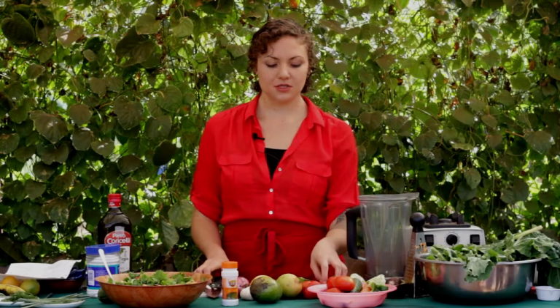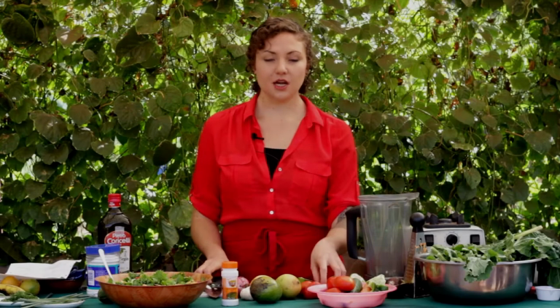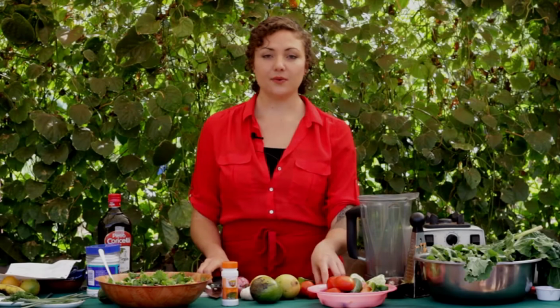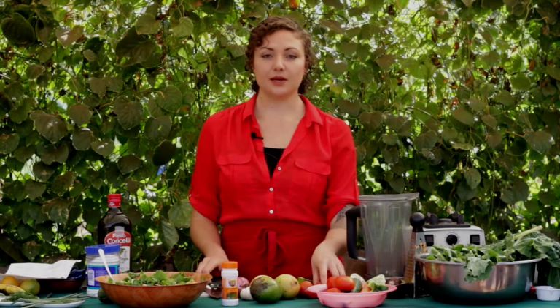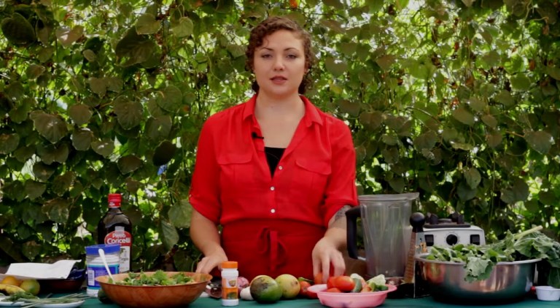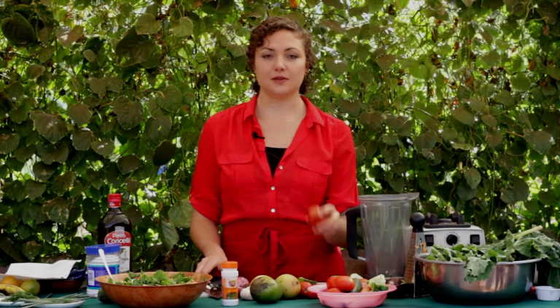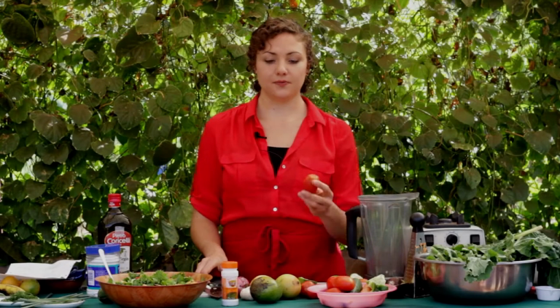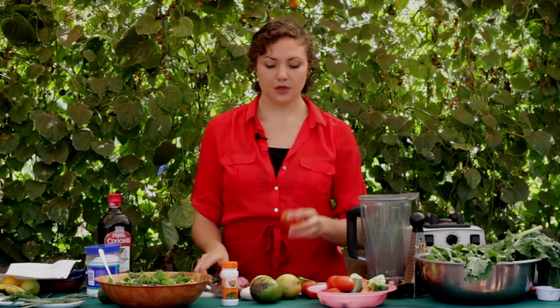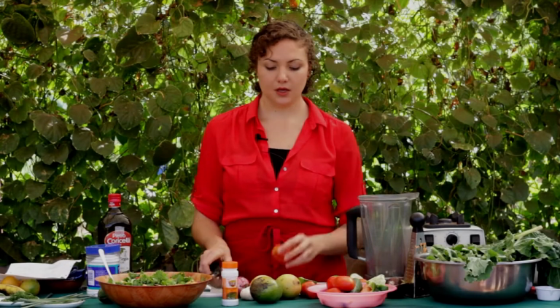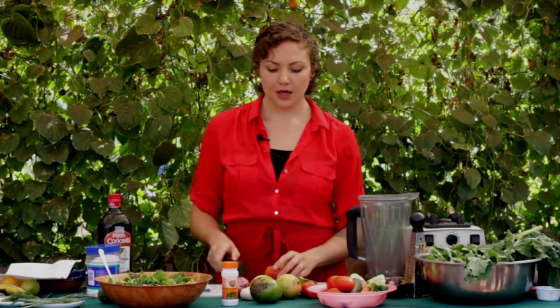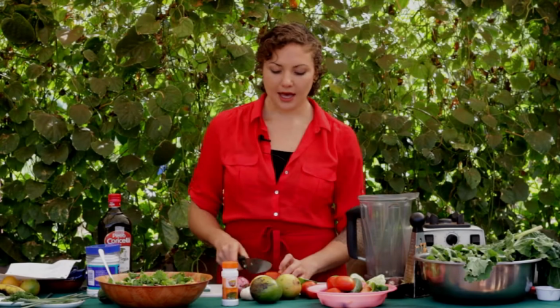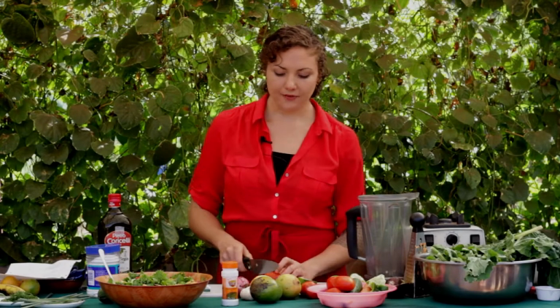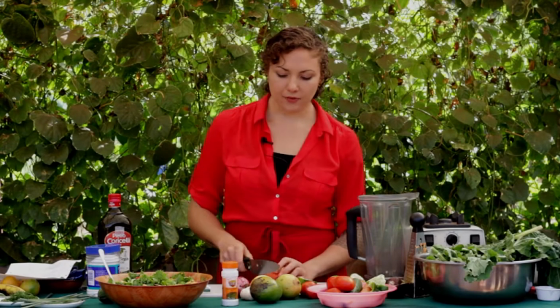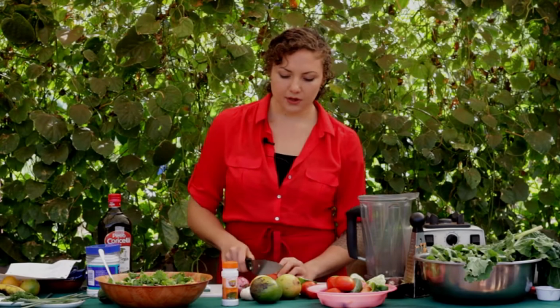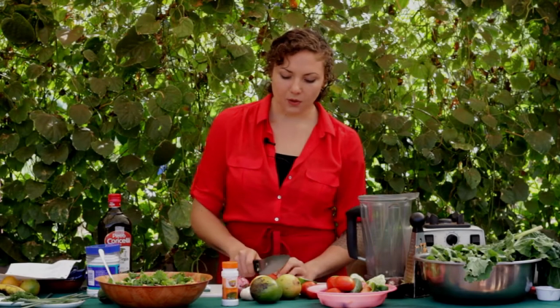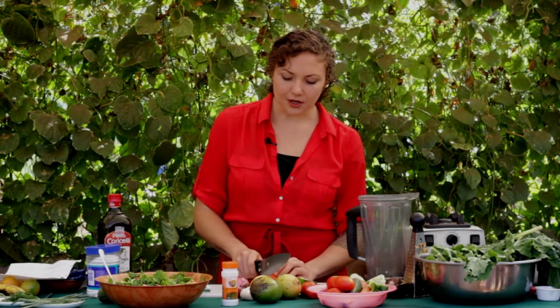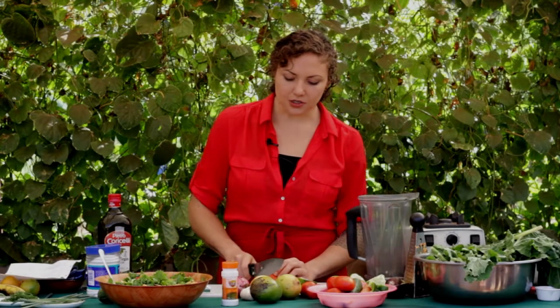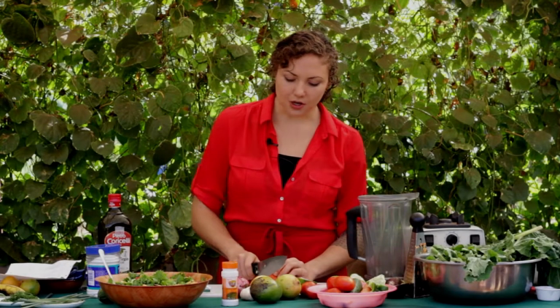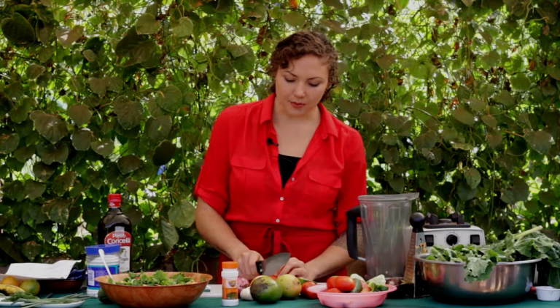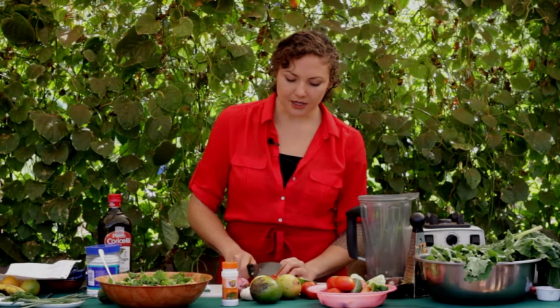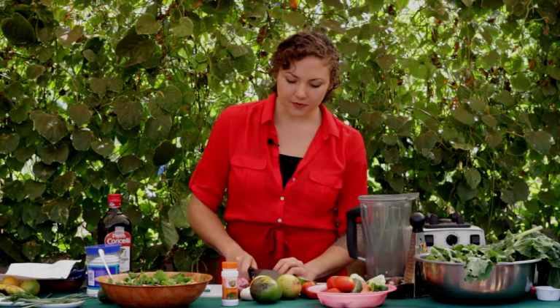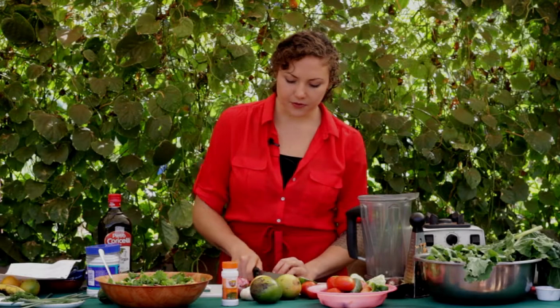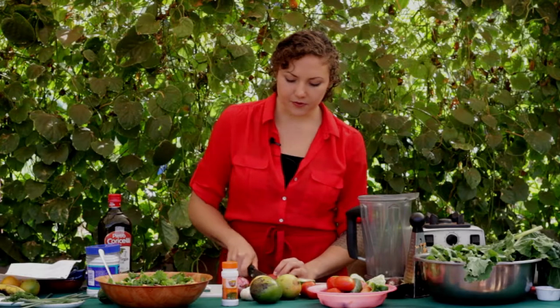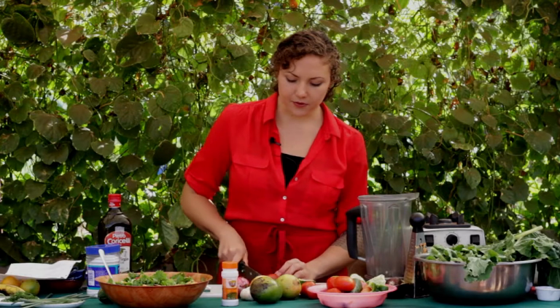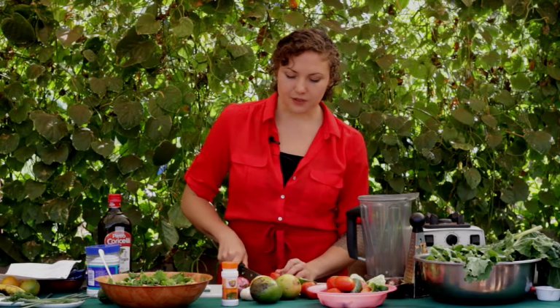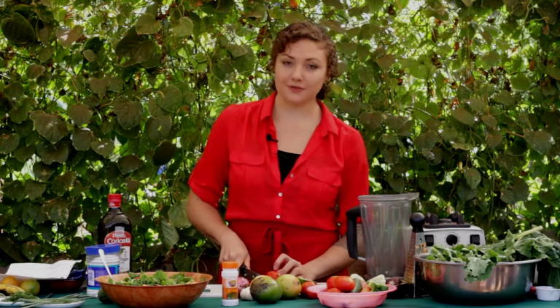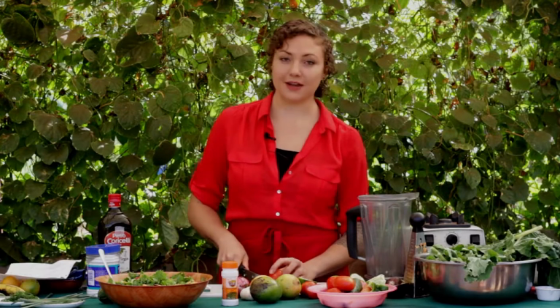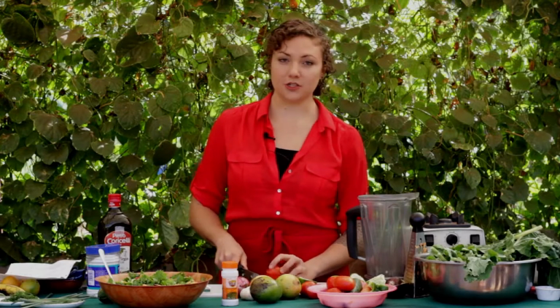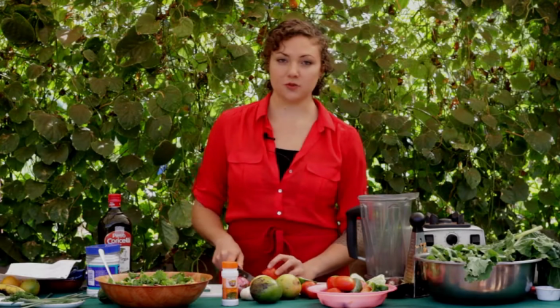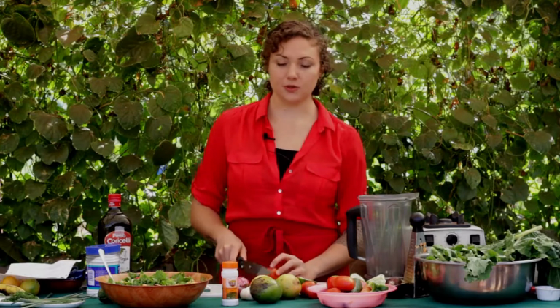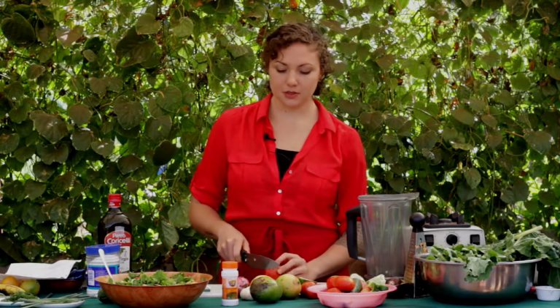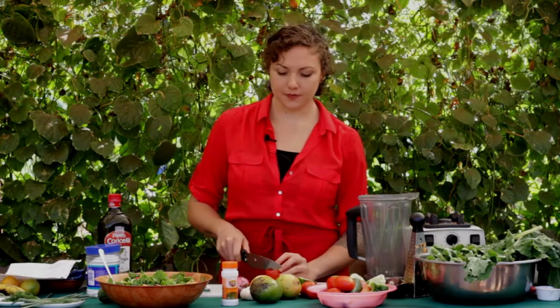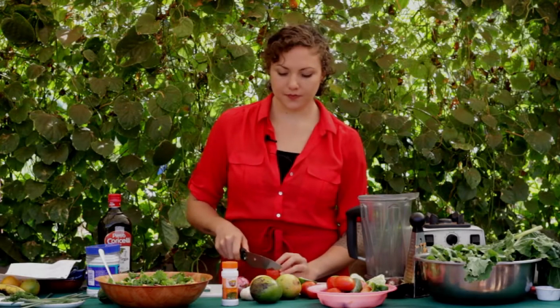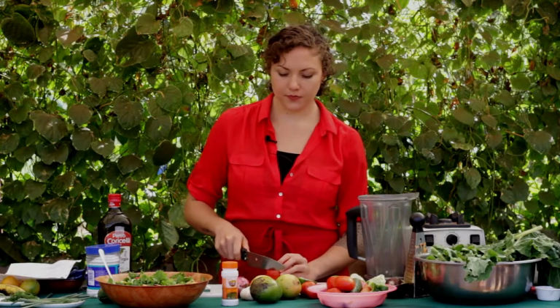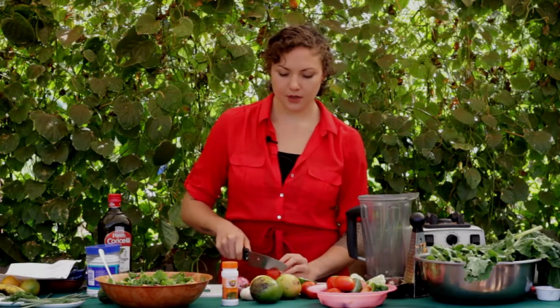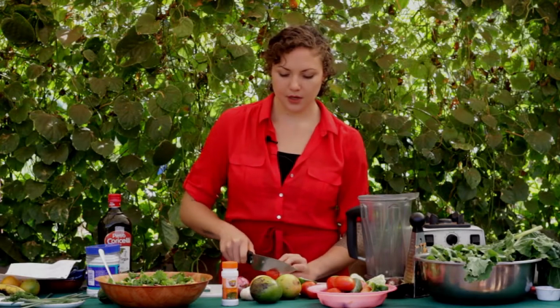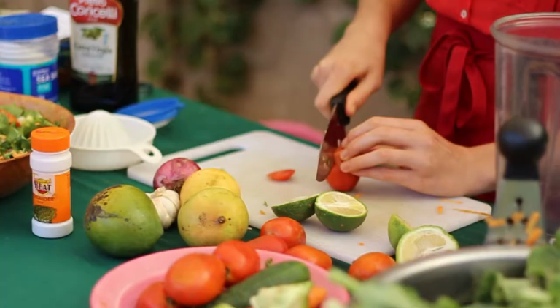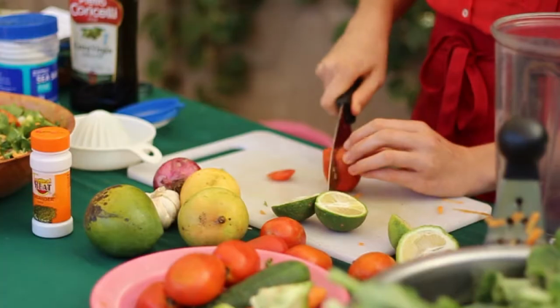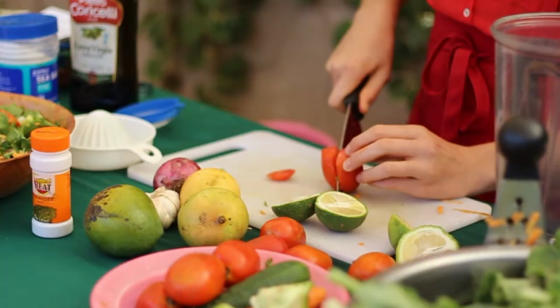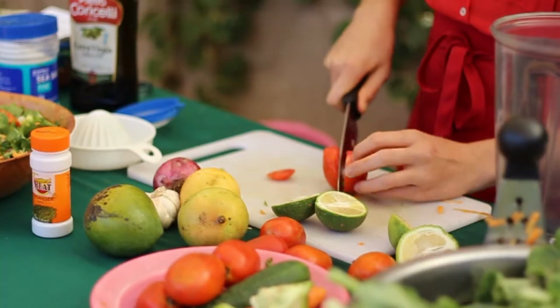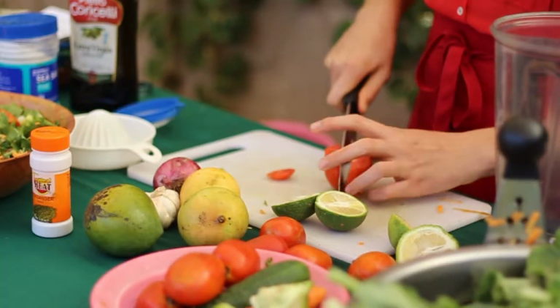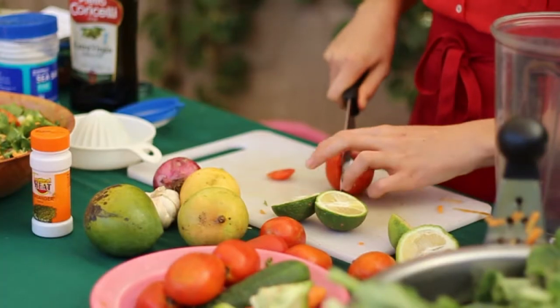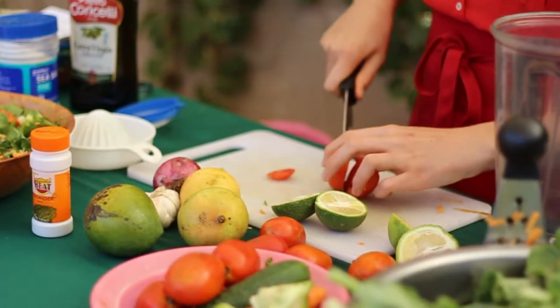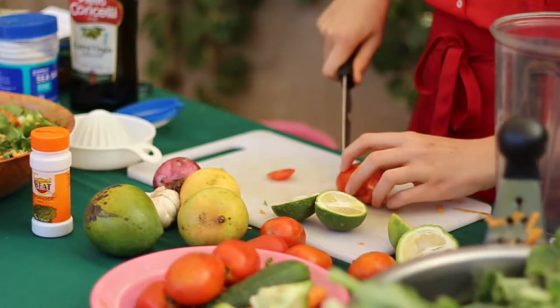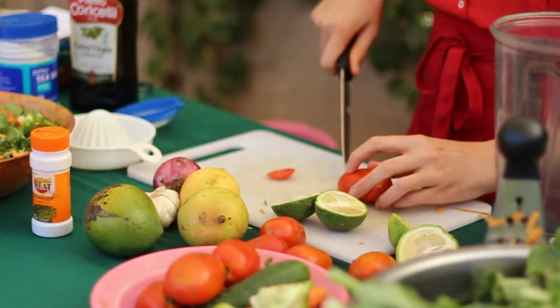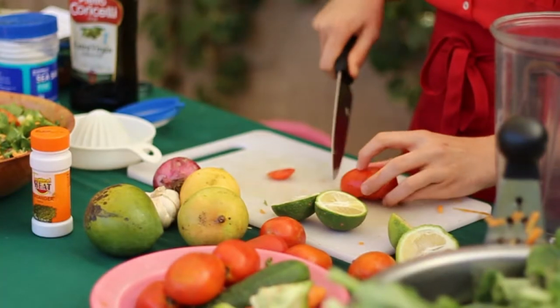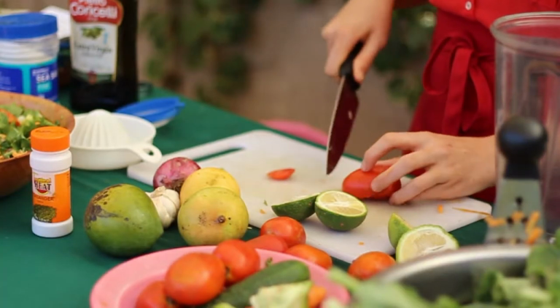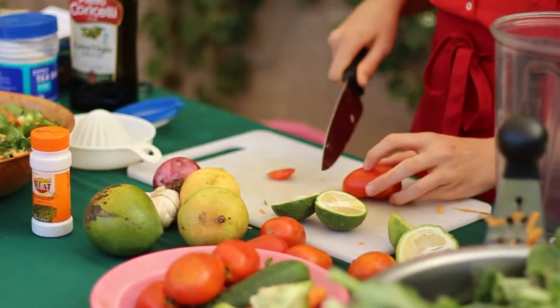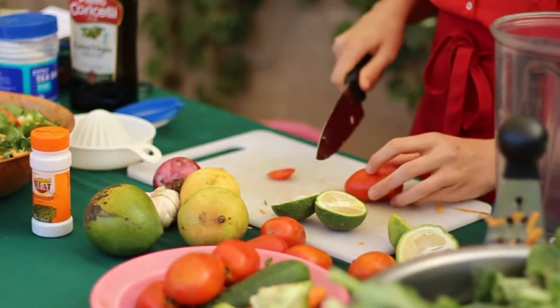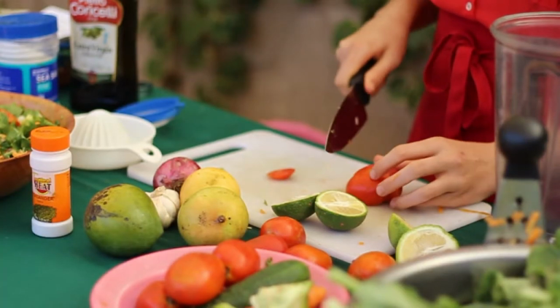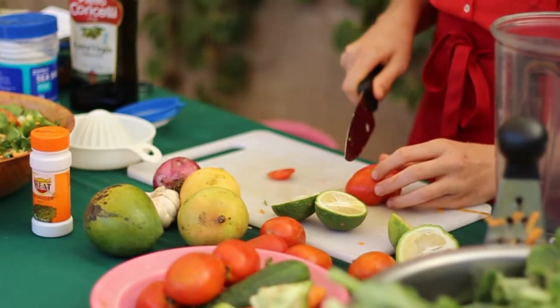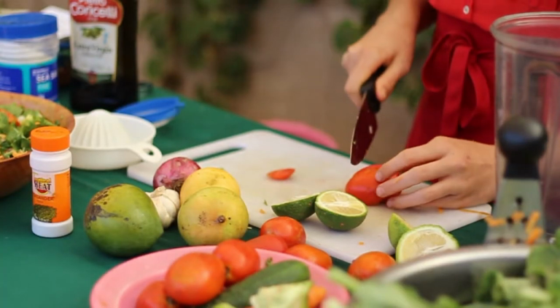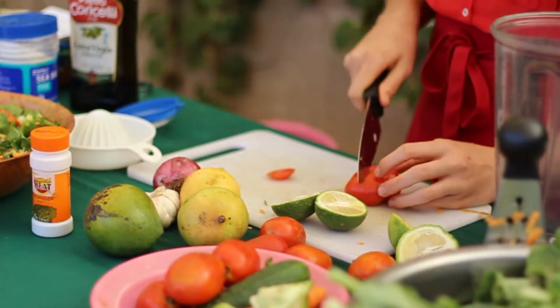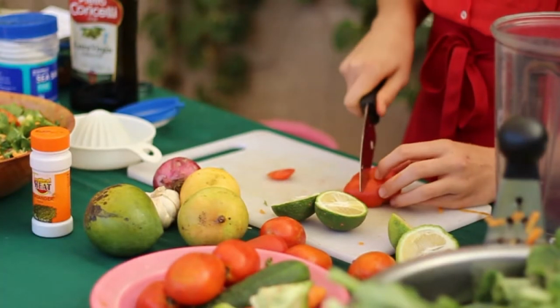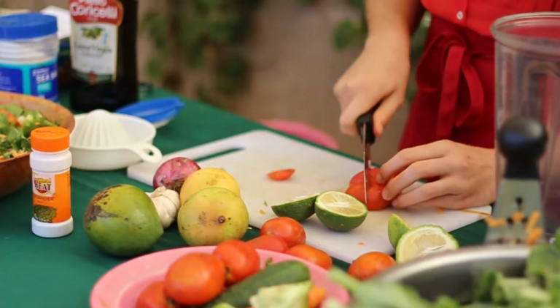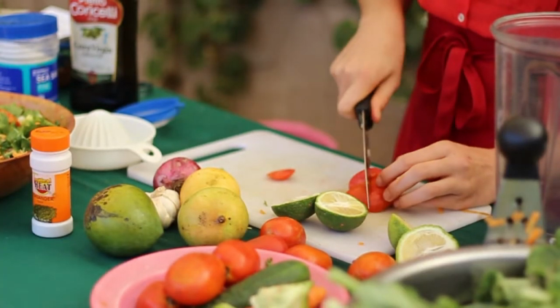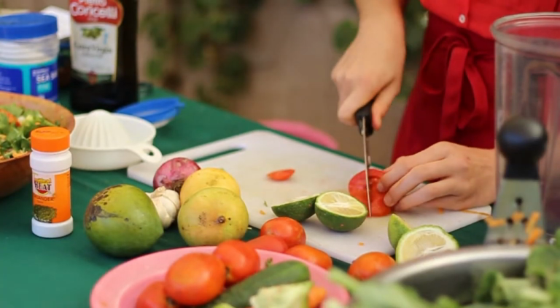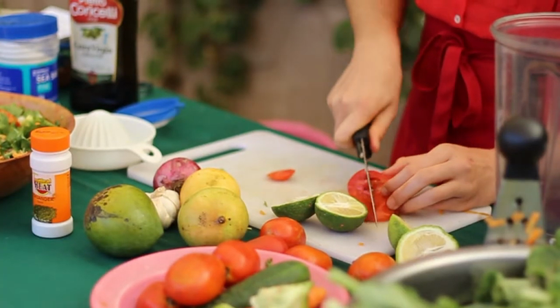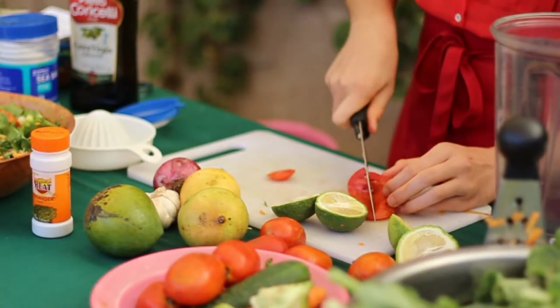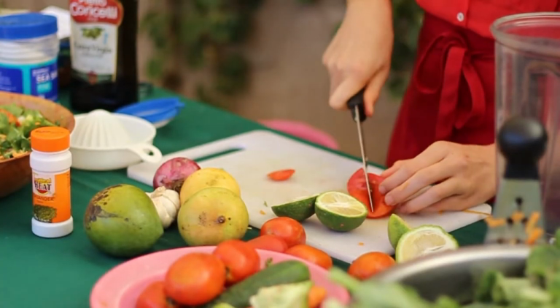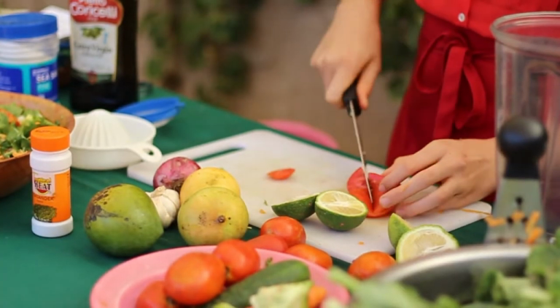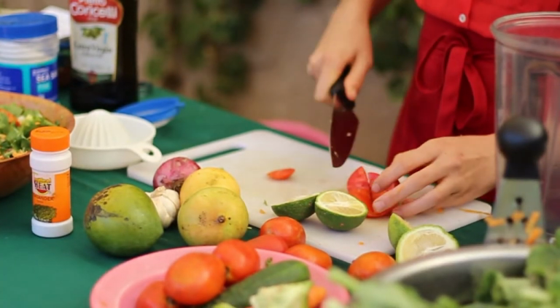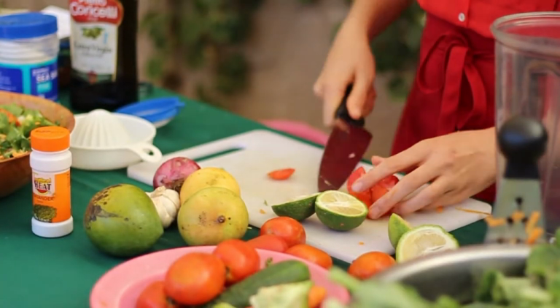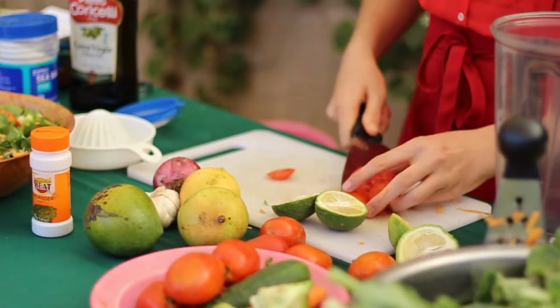I've already washed all my different fruits and vegetables. I'm going to roughly chop them and put them in the blender.